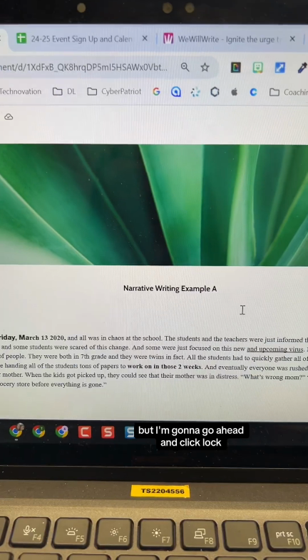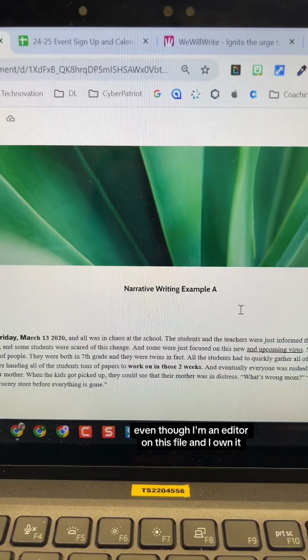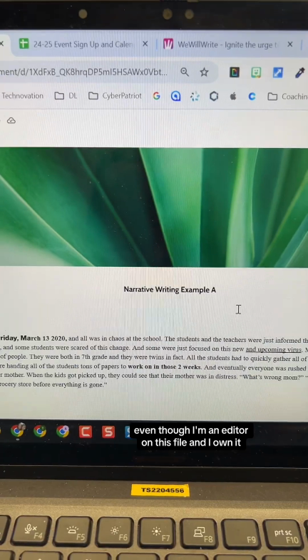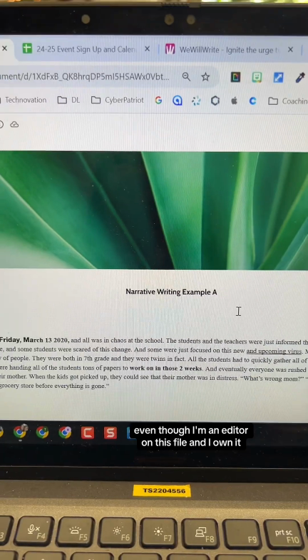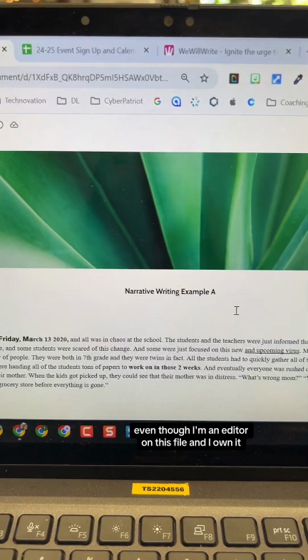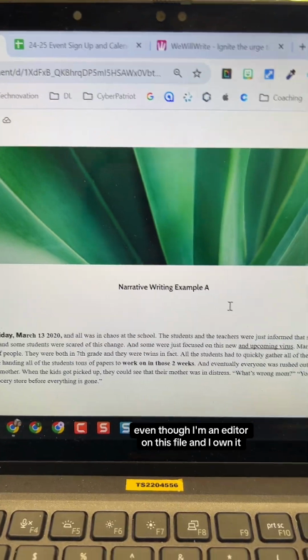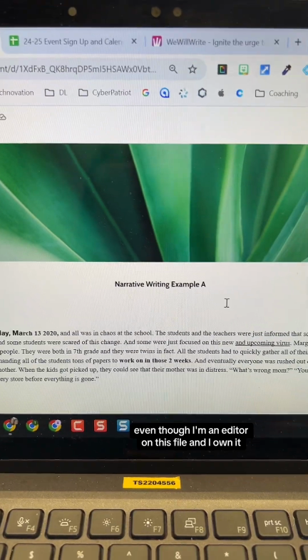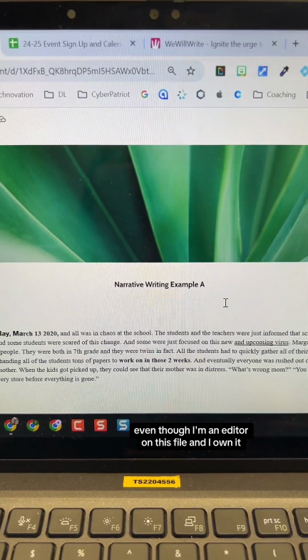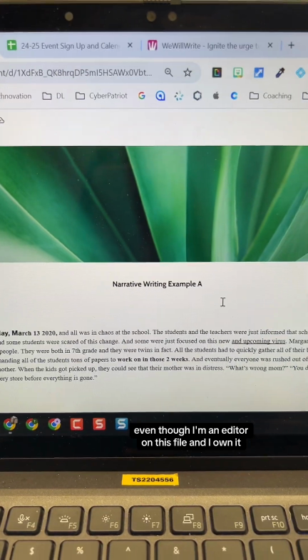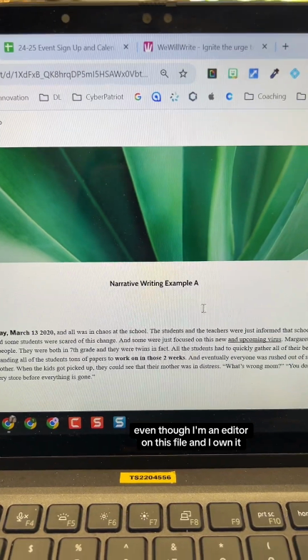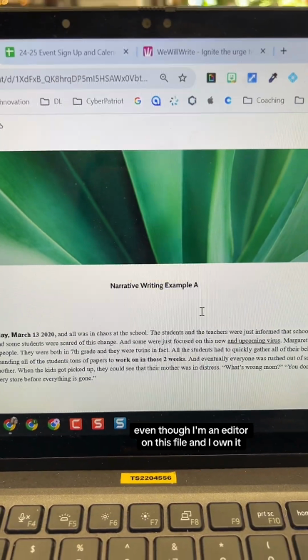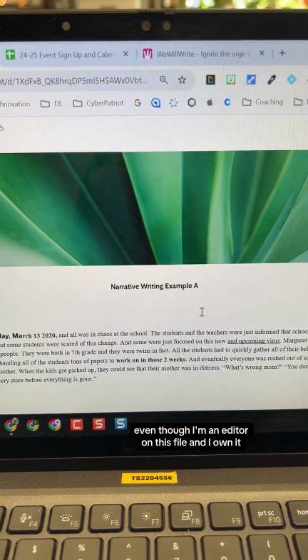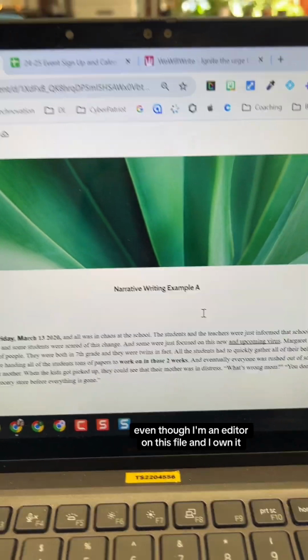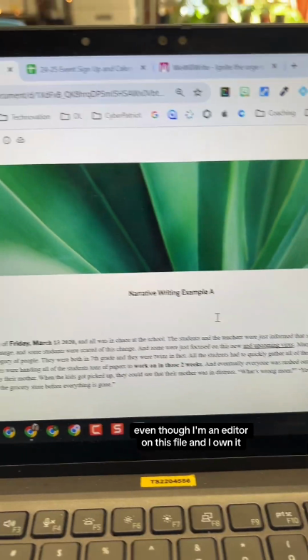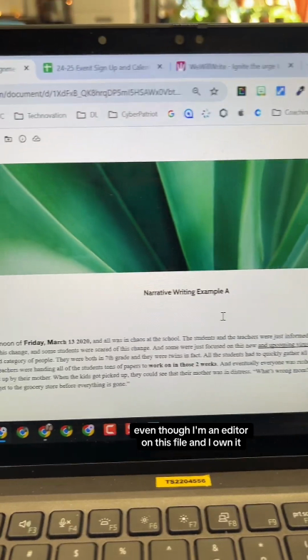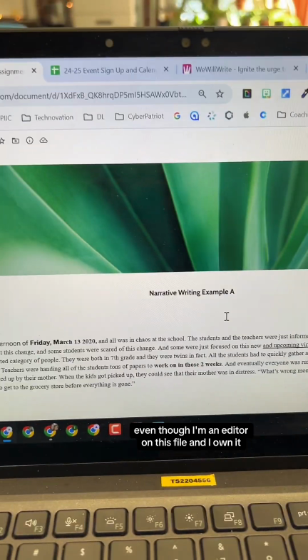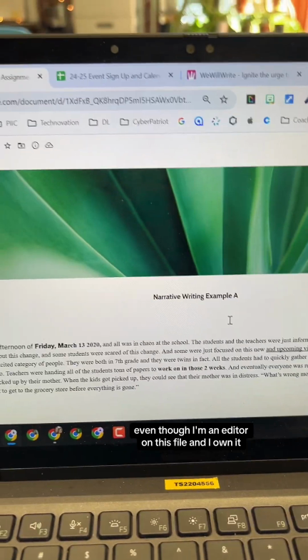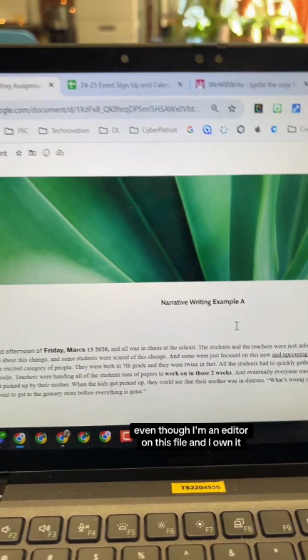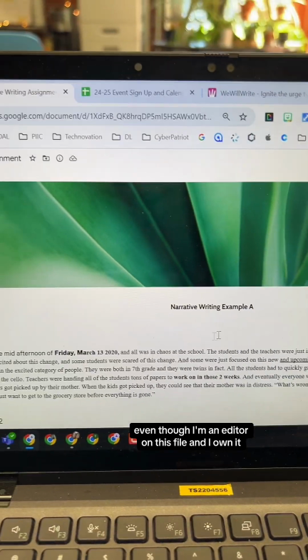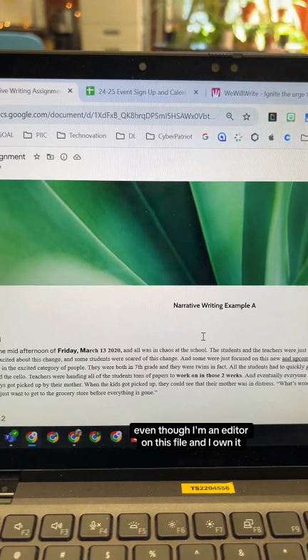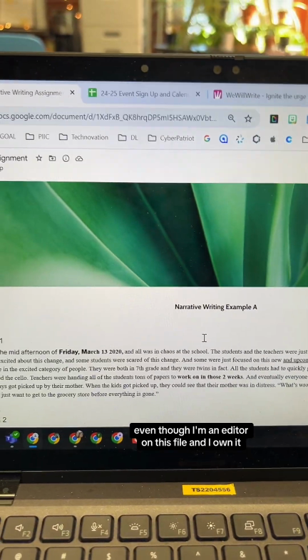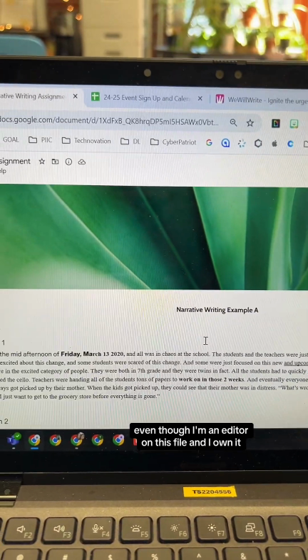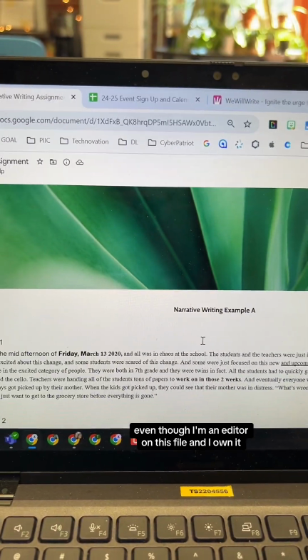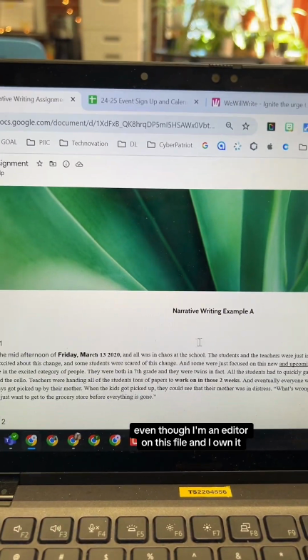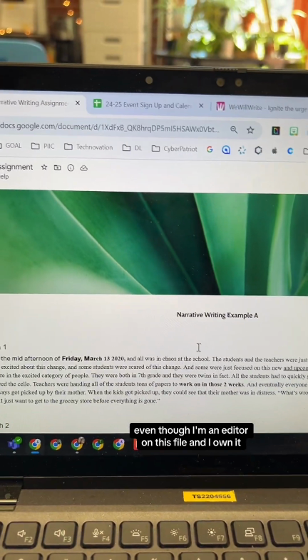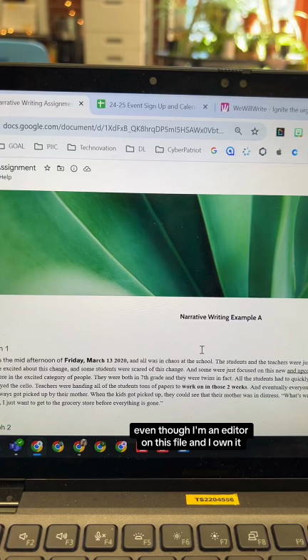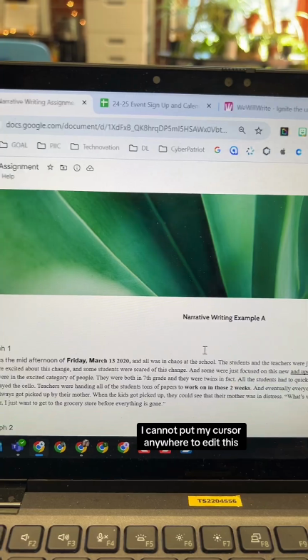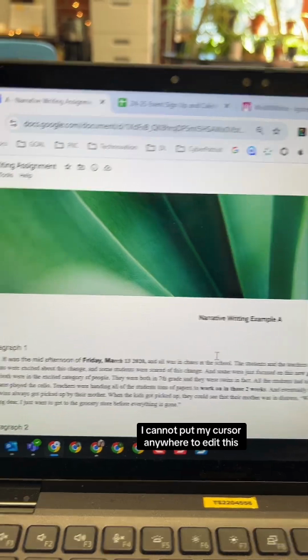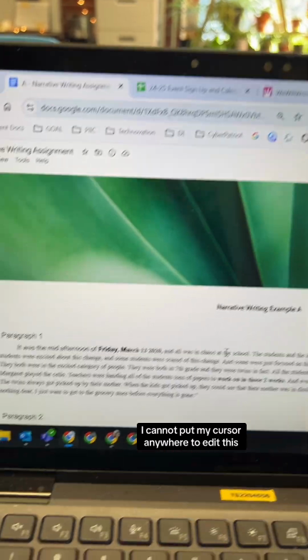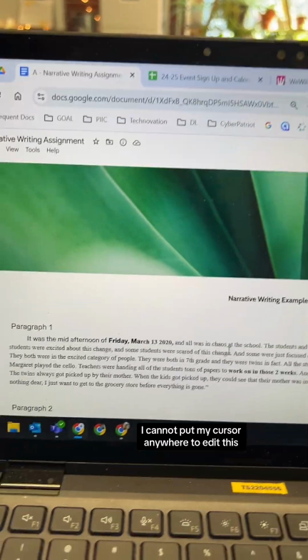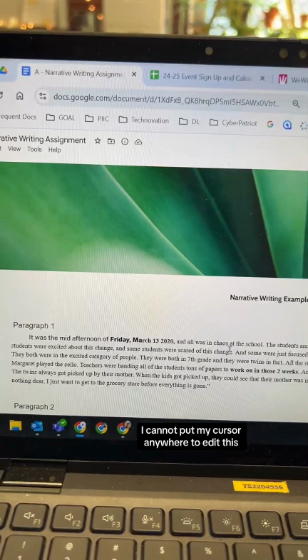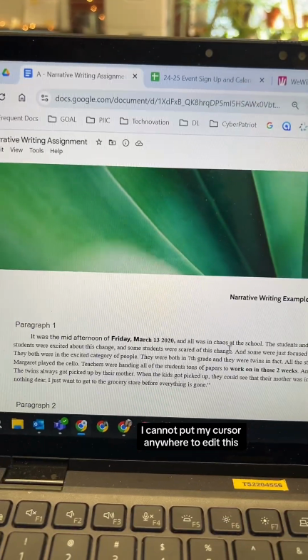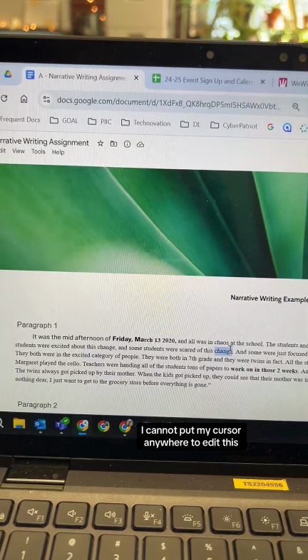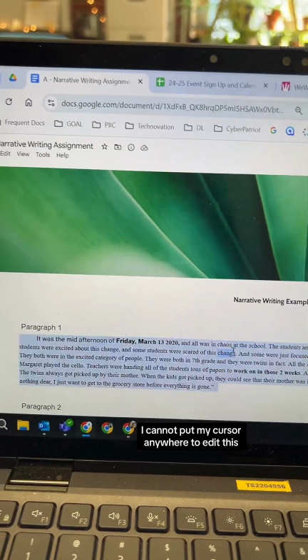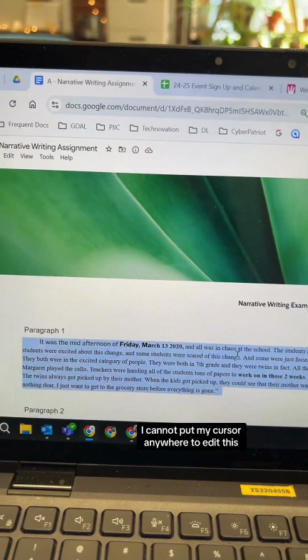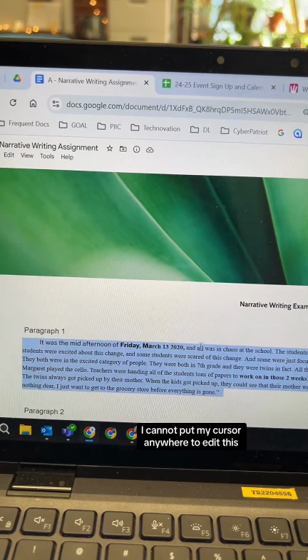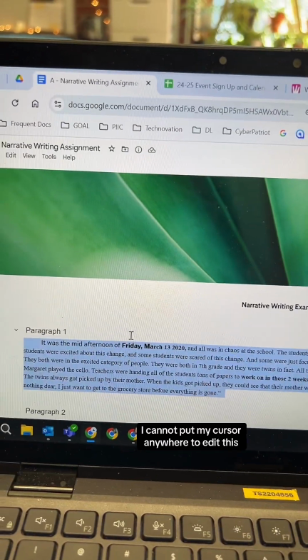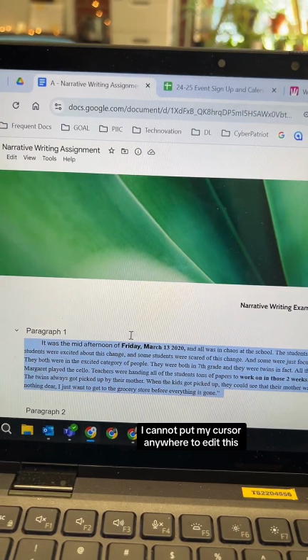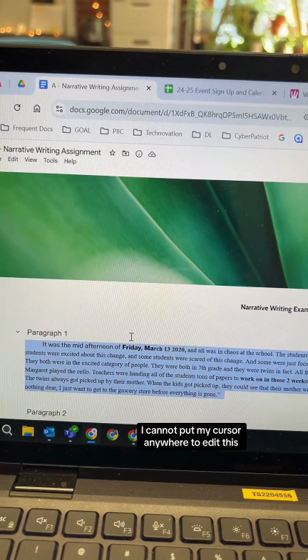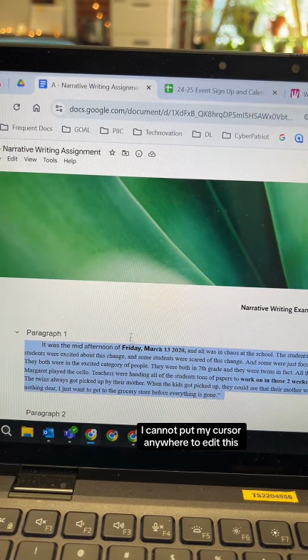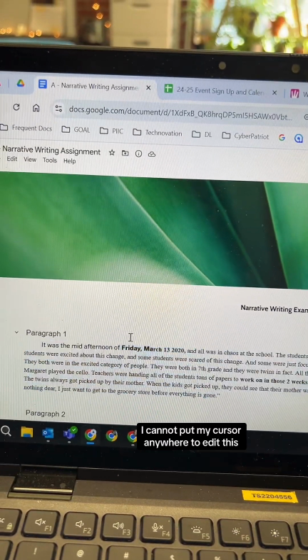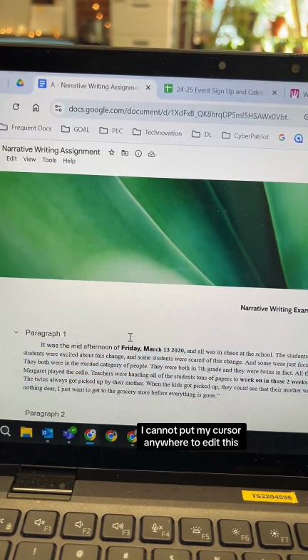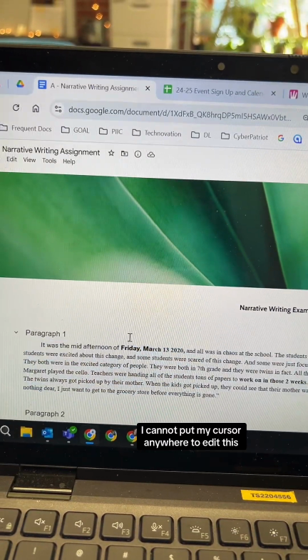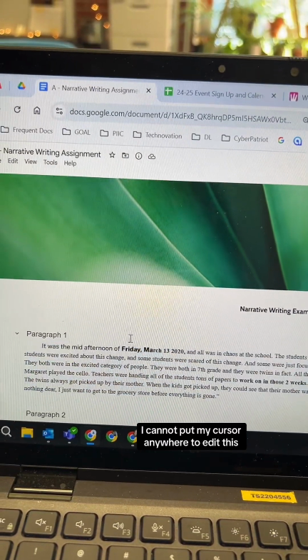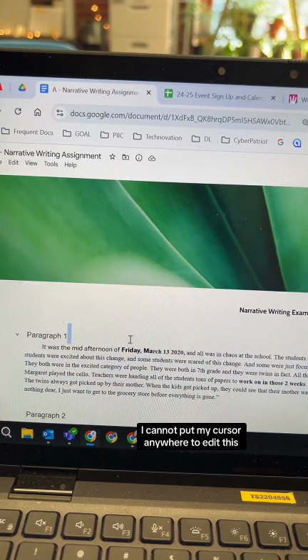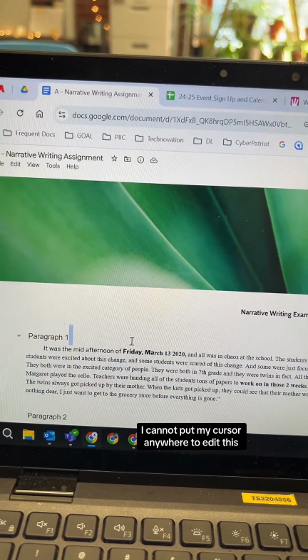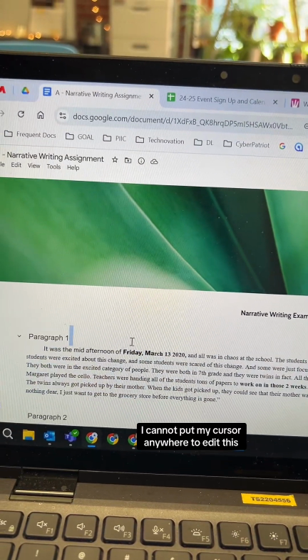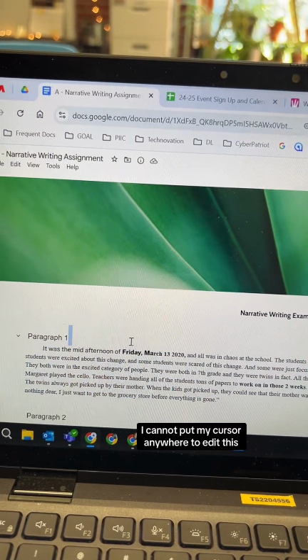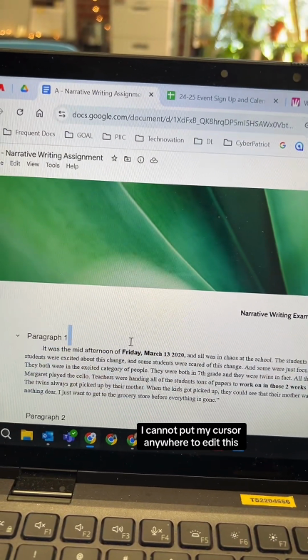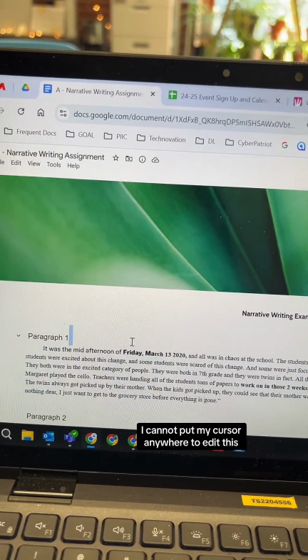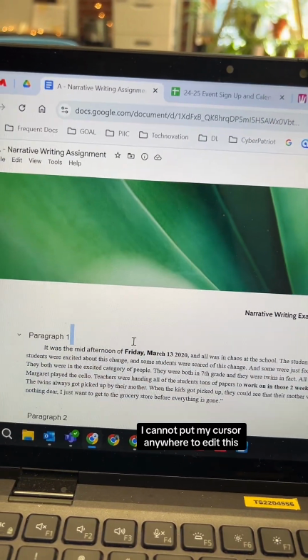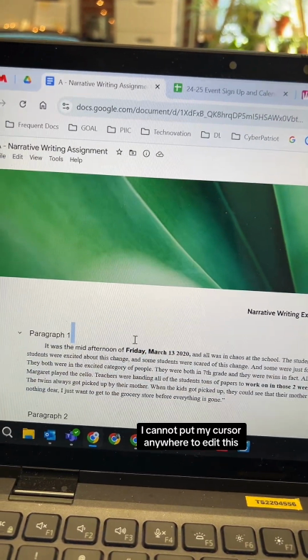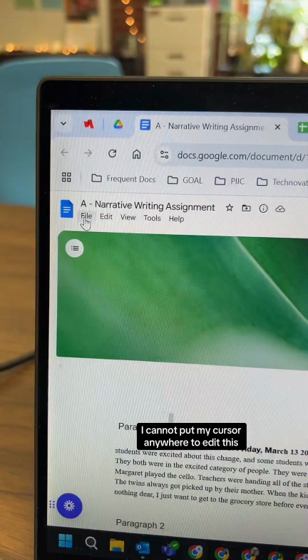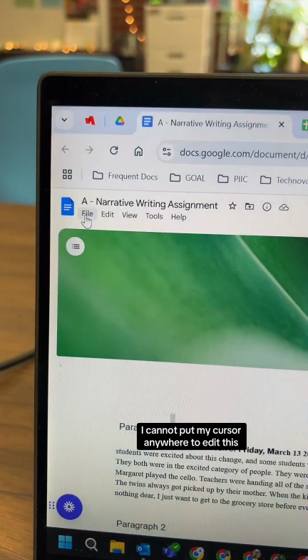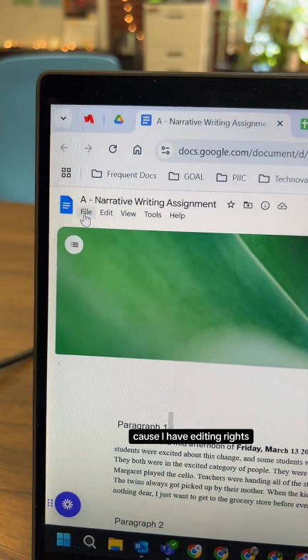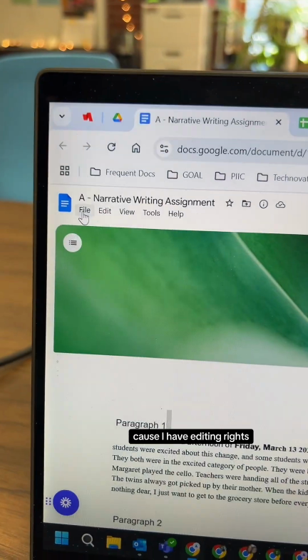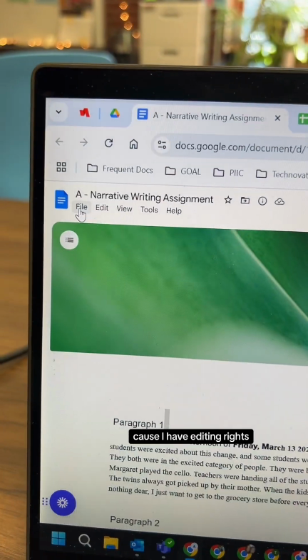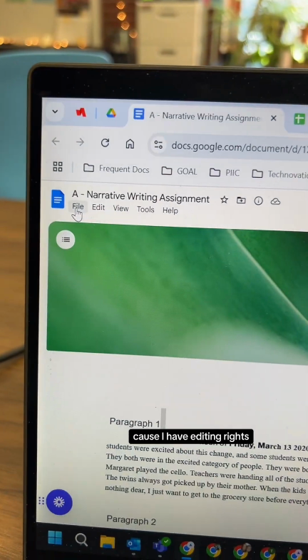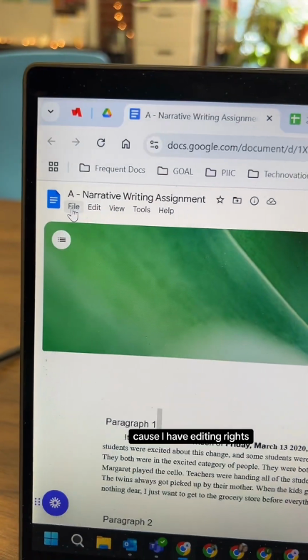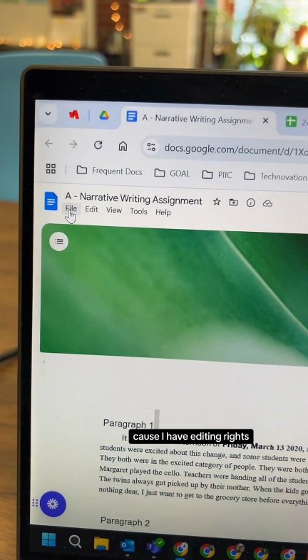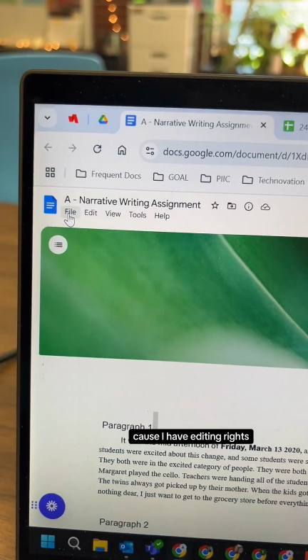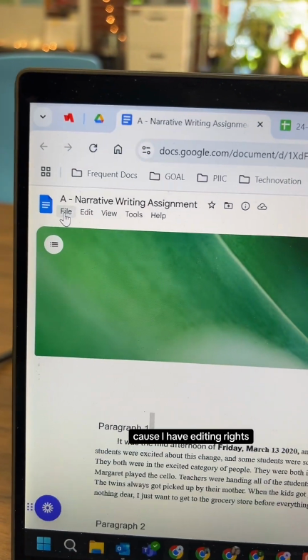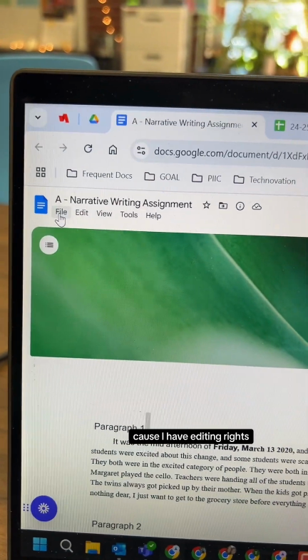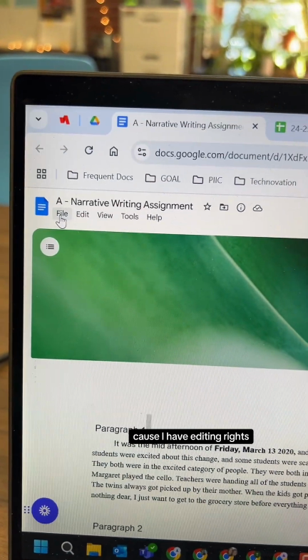Even though I'm an editor on this file and I own it, I cannot put my cursor anywhere to edit it. Because I have editing rights, I can go up to File at any time and unlock the document.